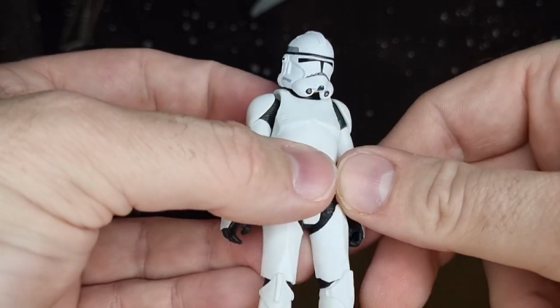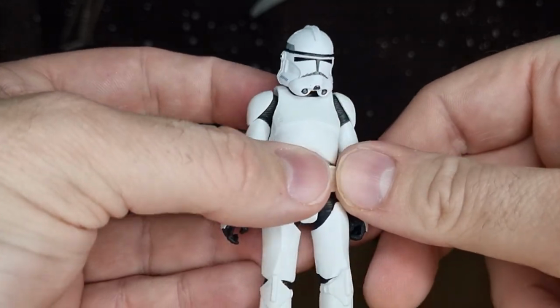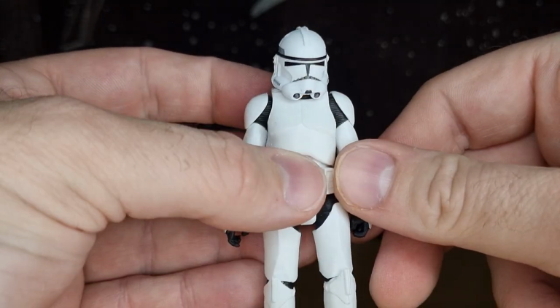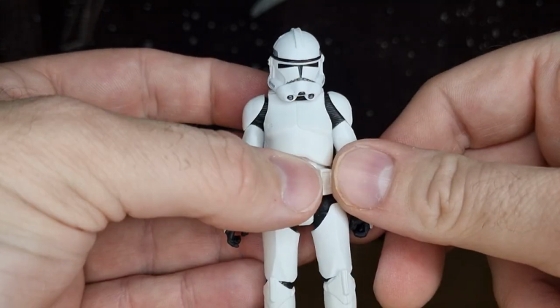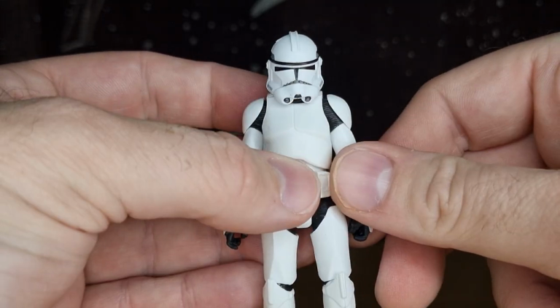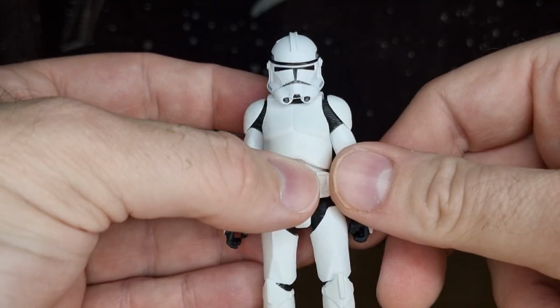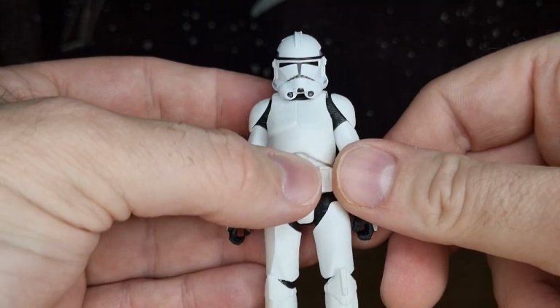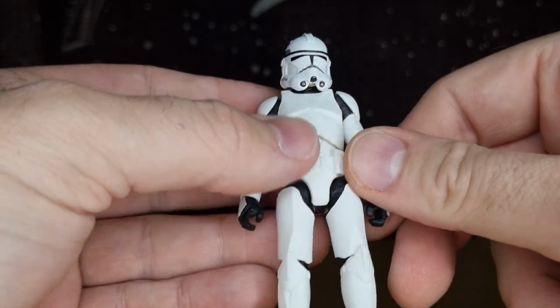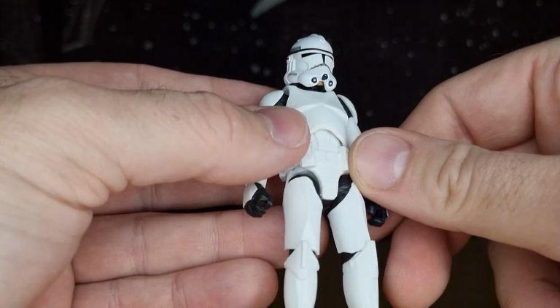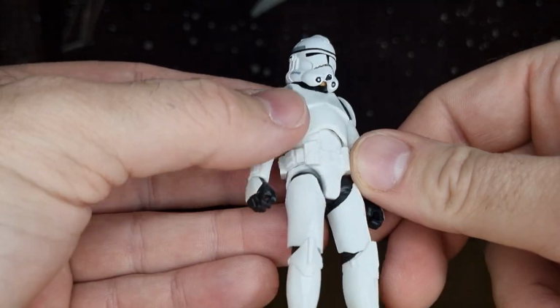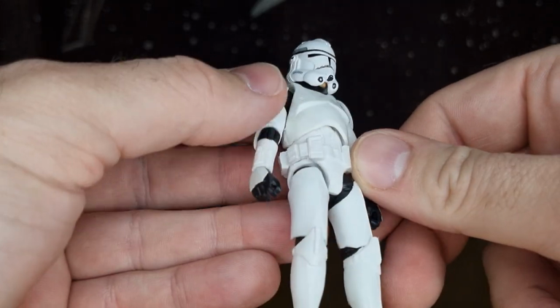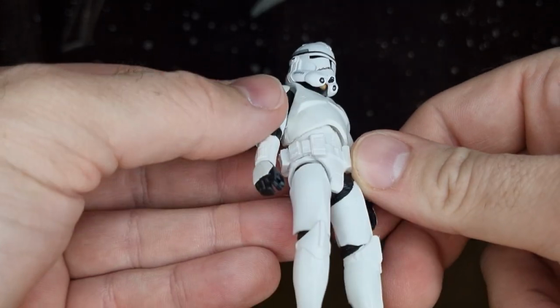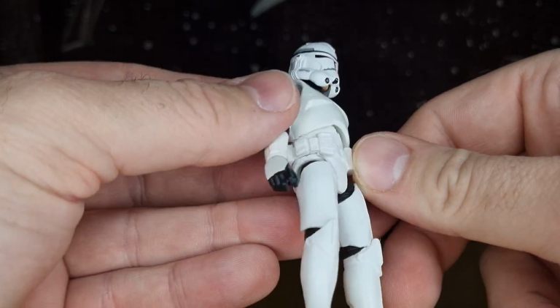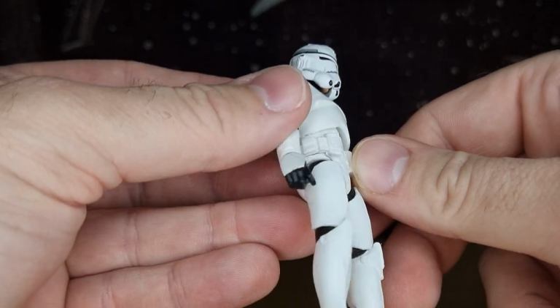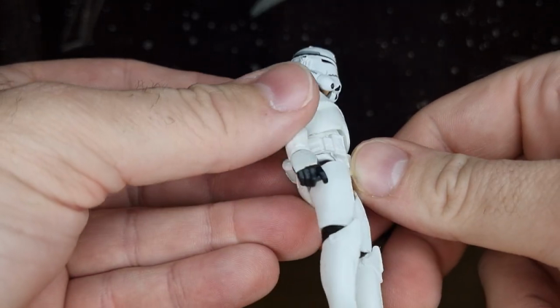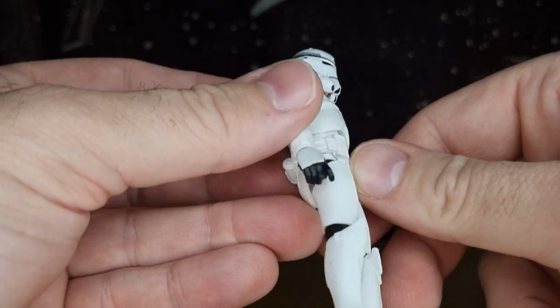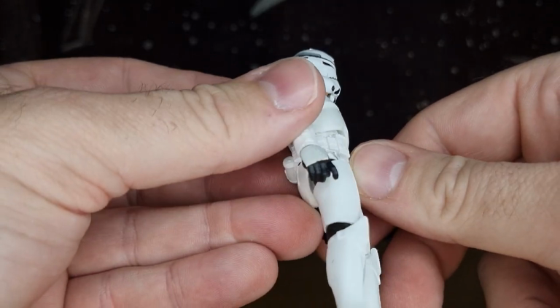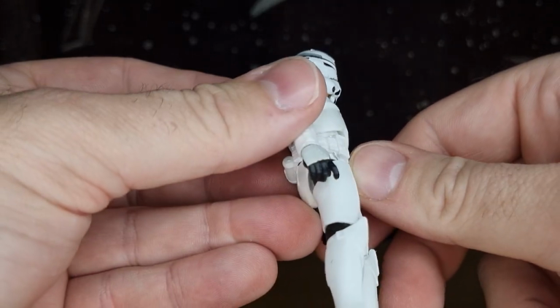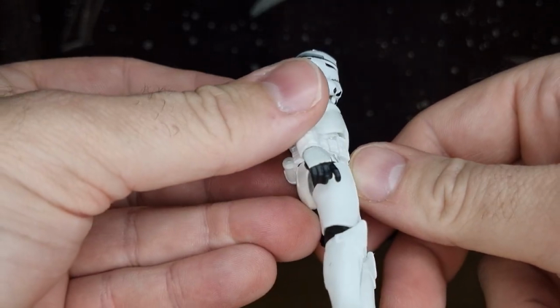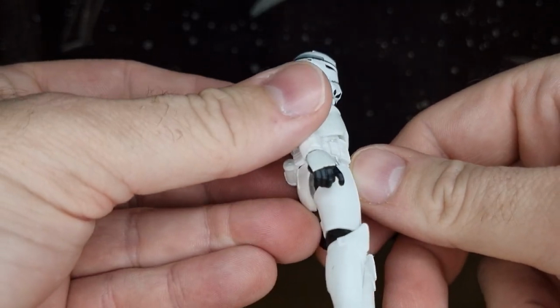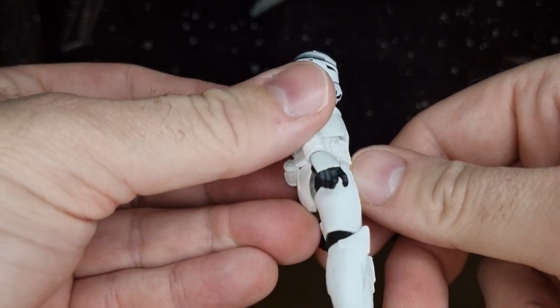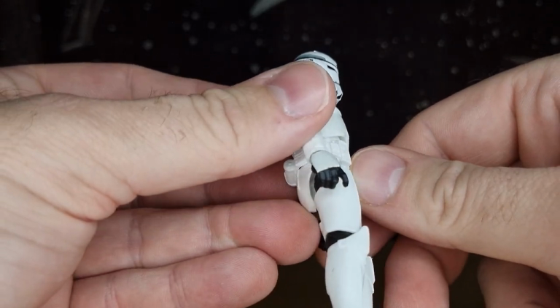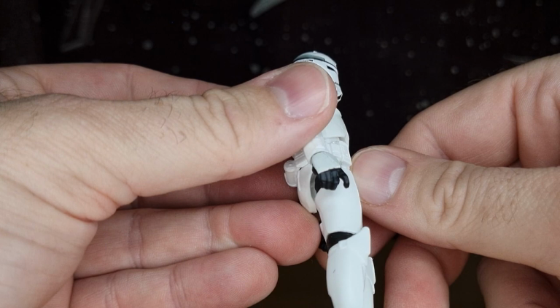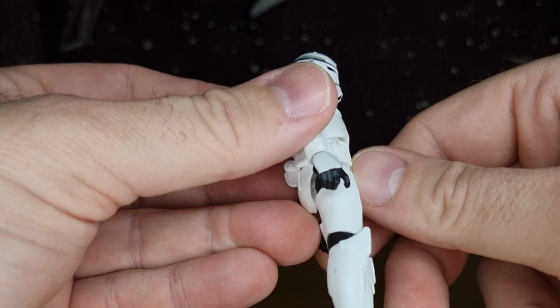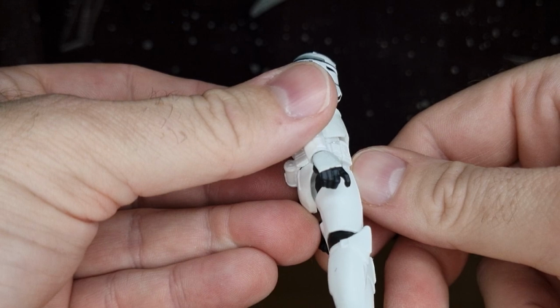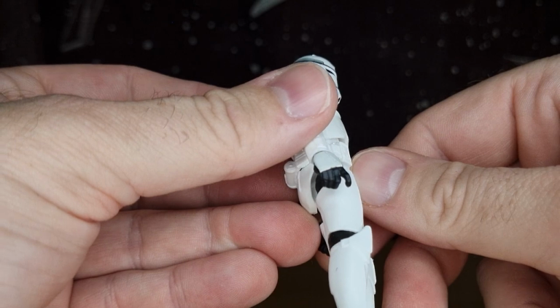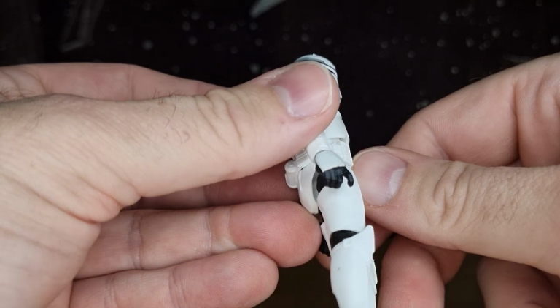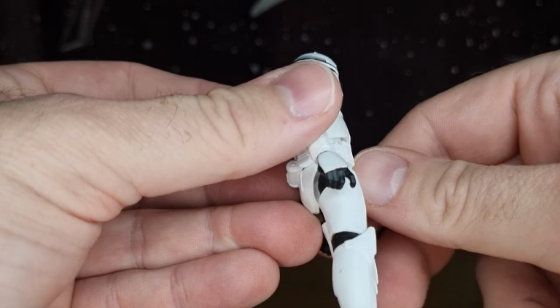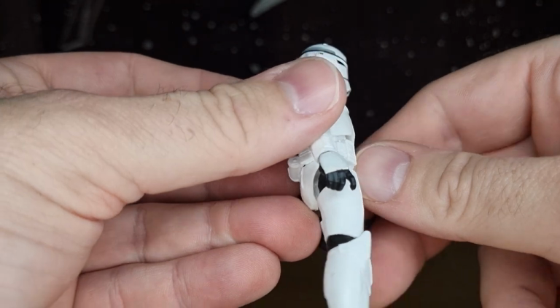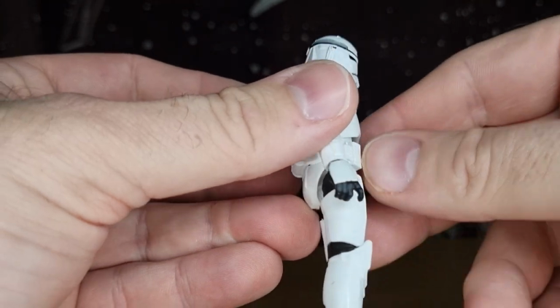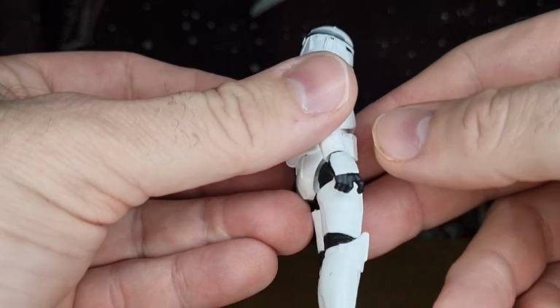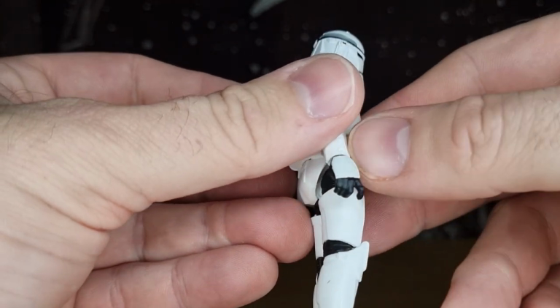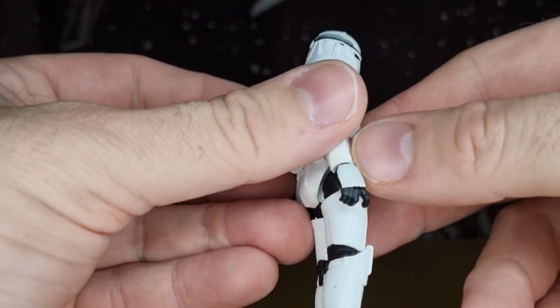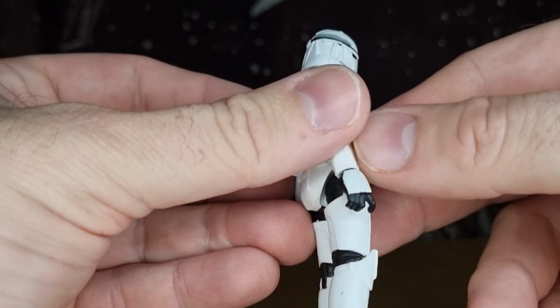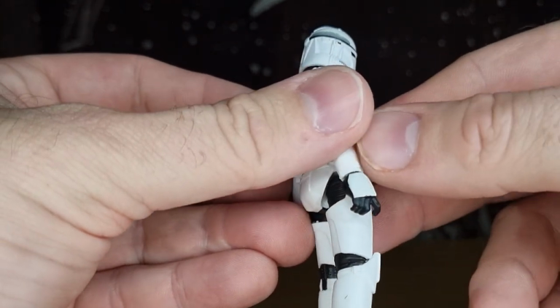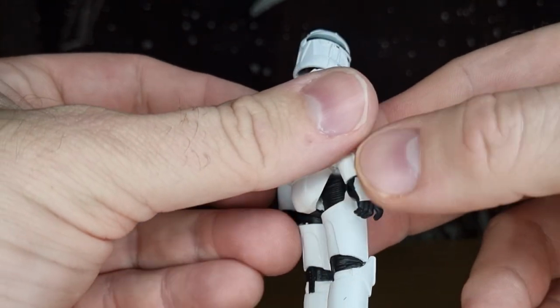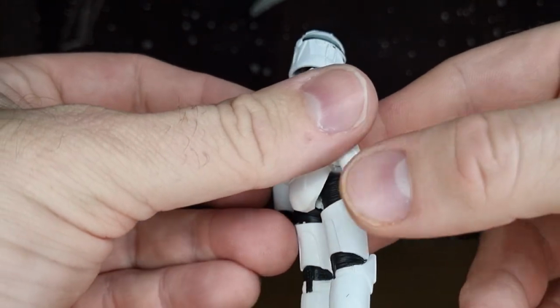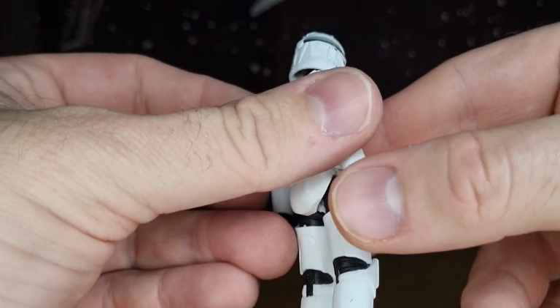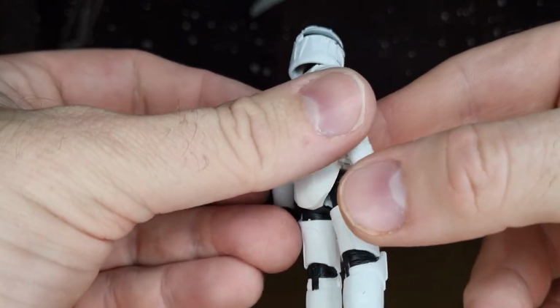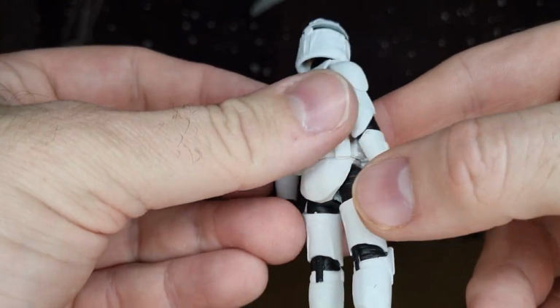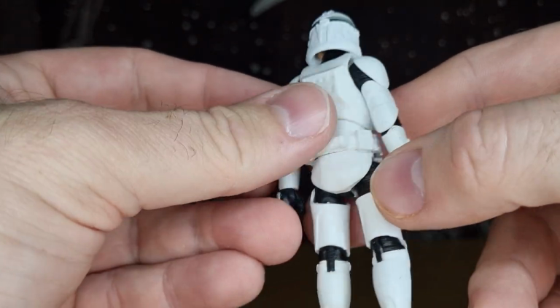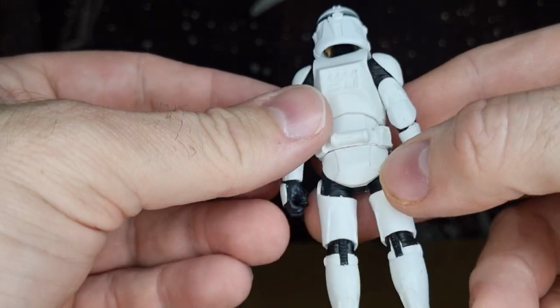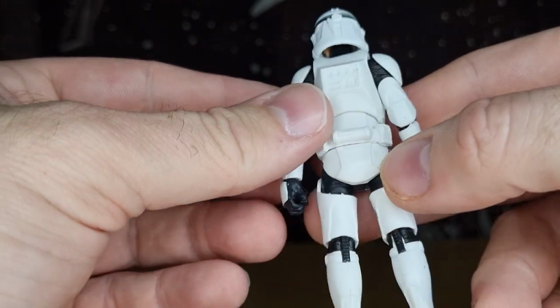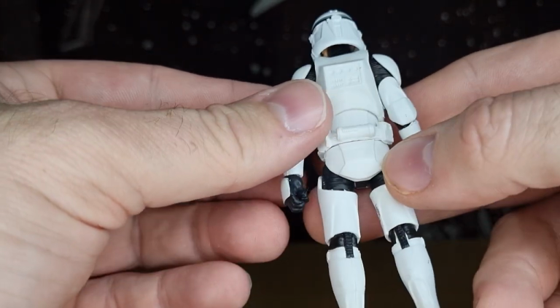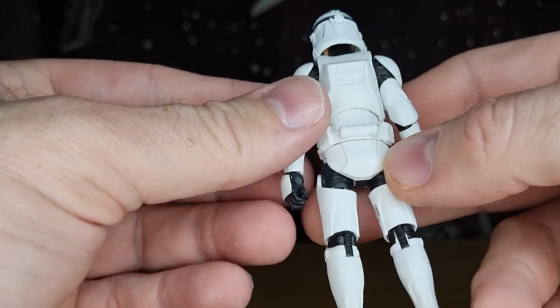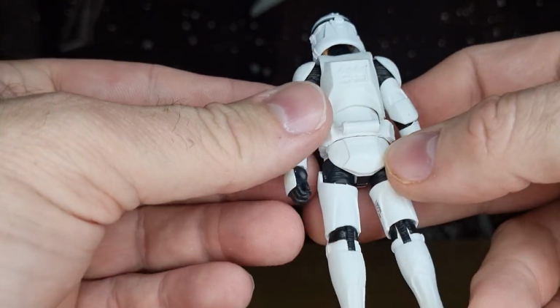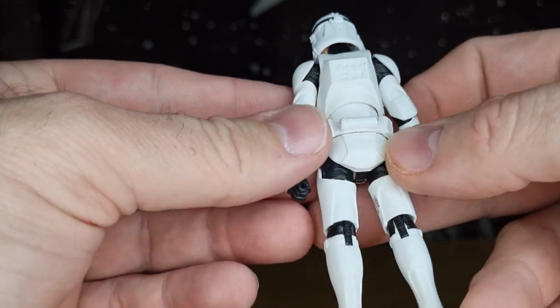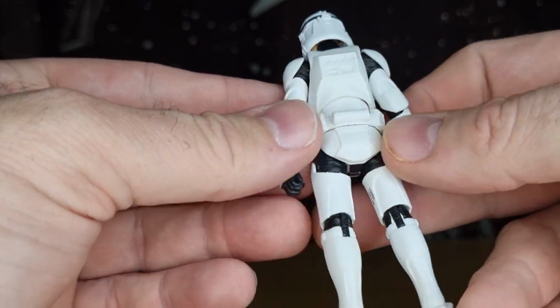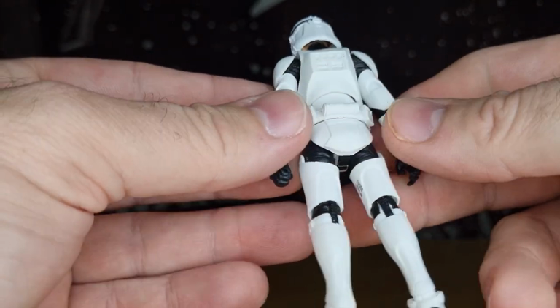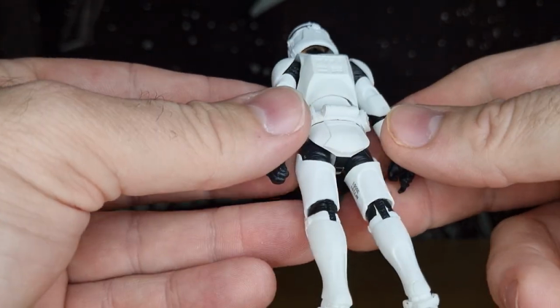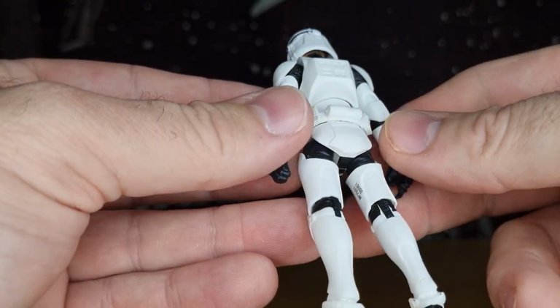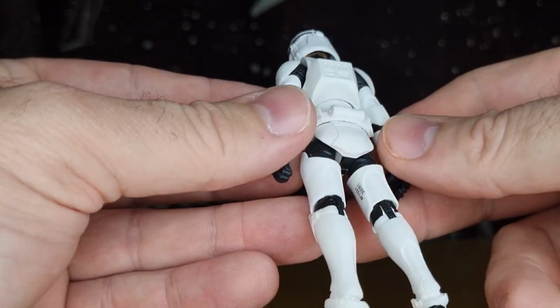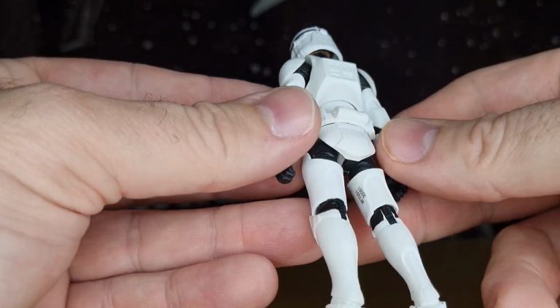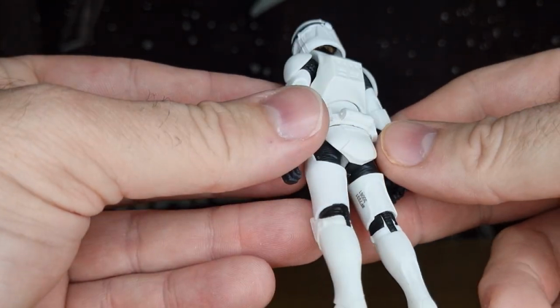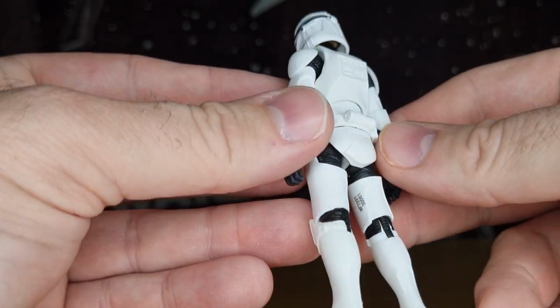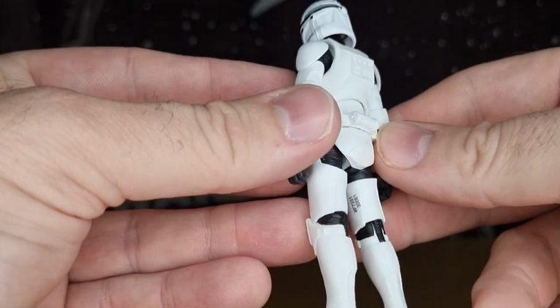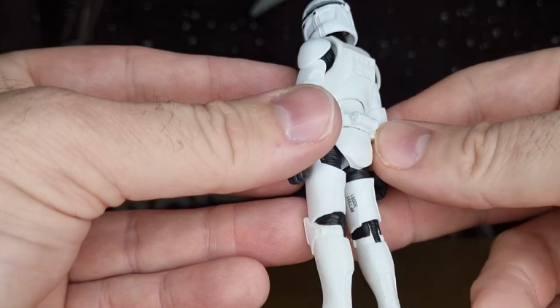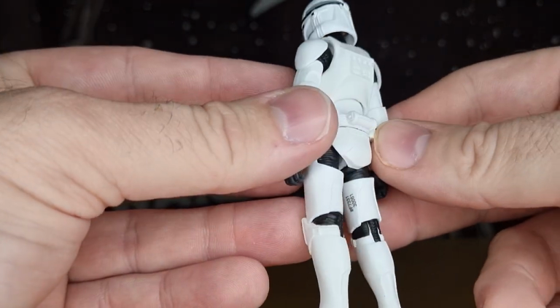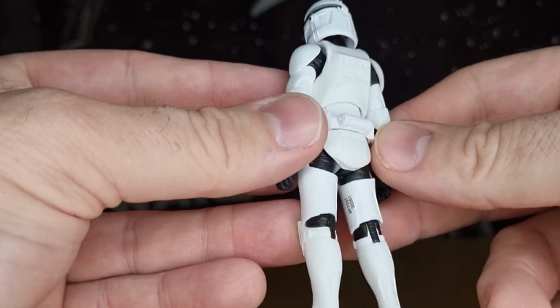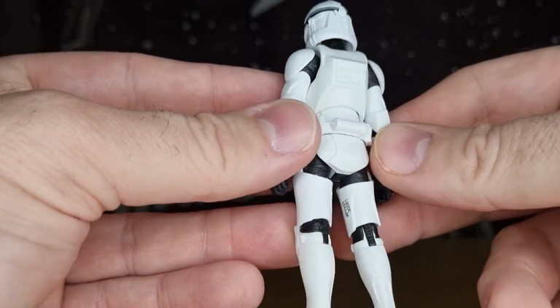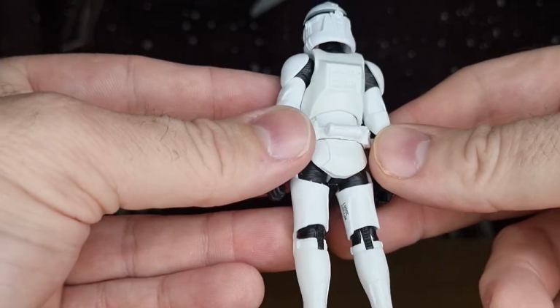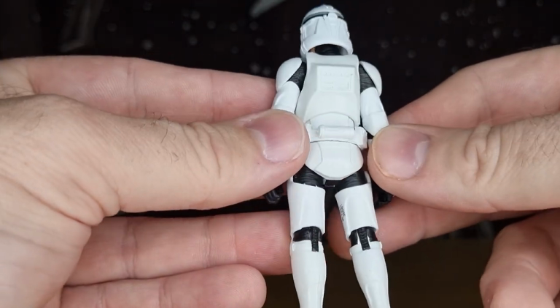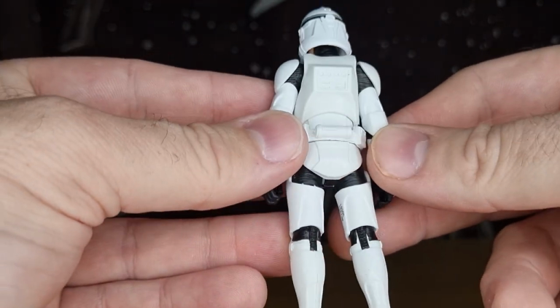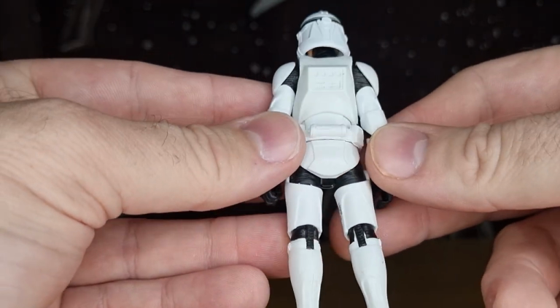I don't know if I'm going to try and do something with that visor — I don't want to goof it up. But it's just a nice vibrant white on the figure overall.